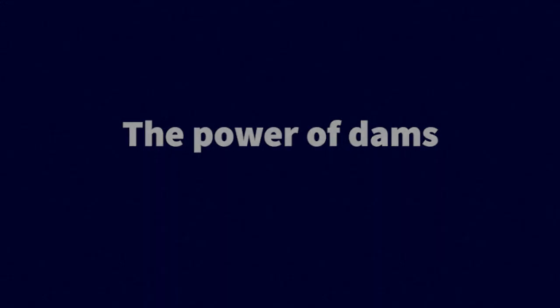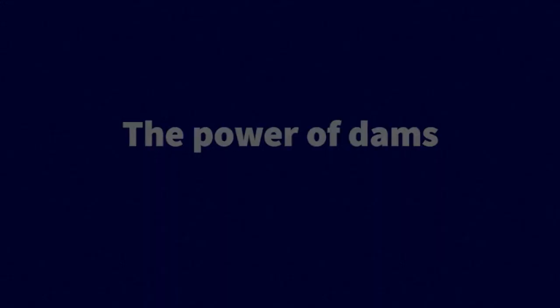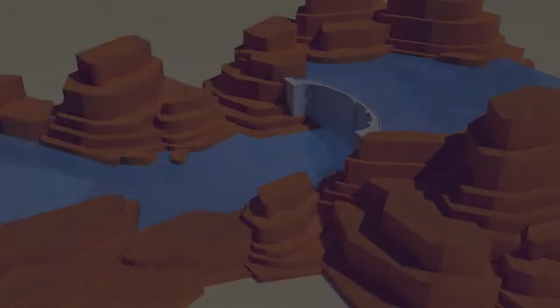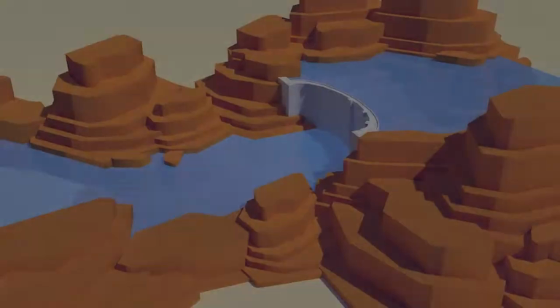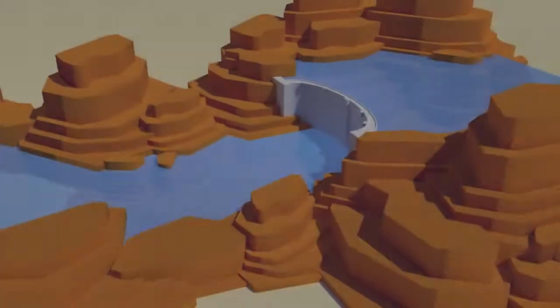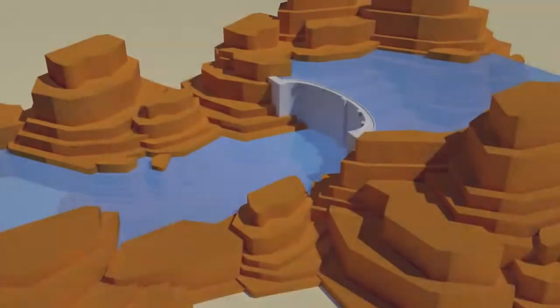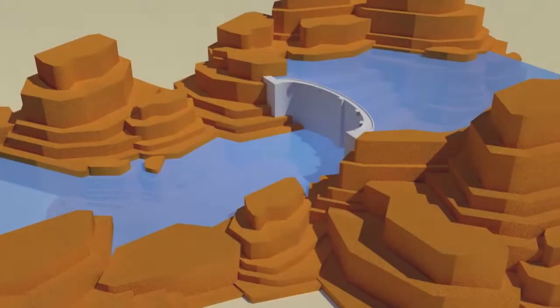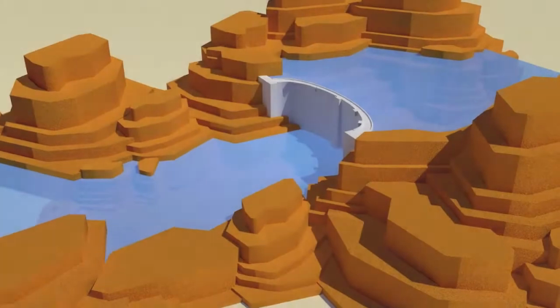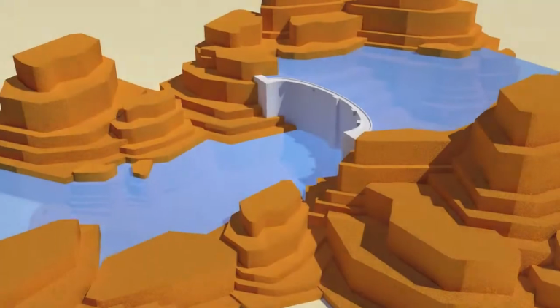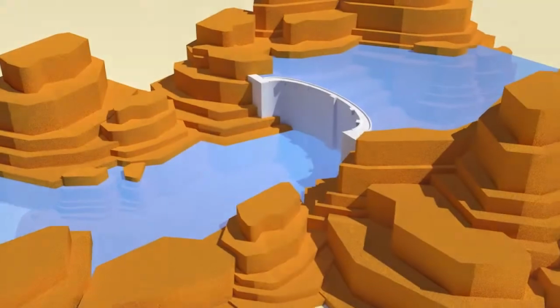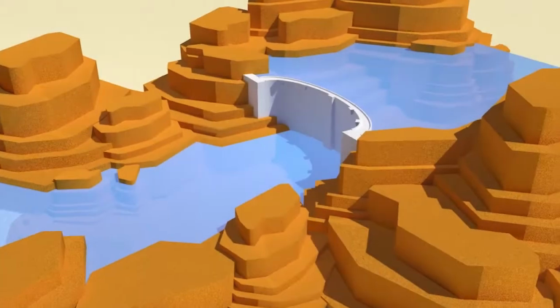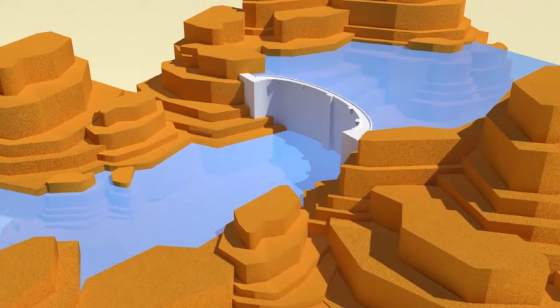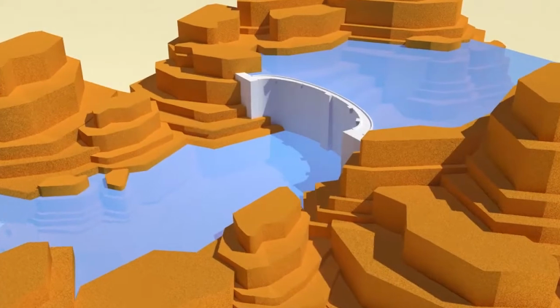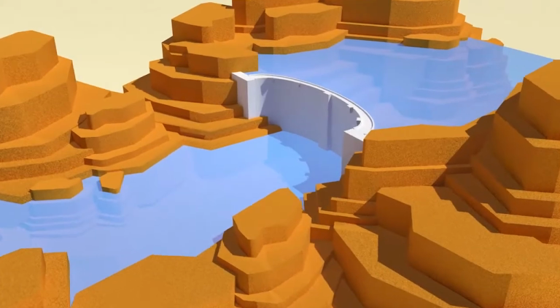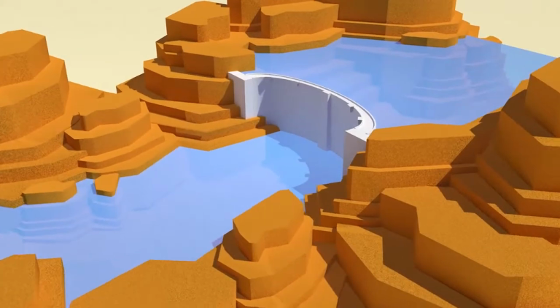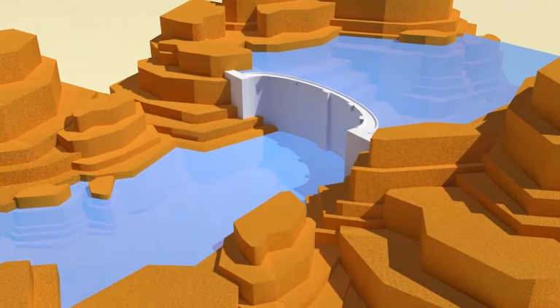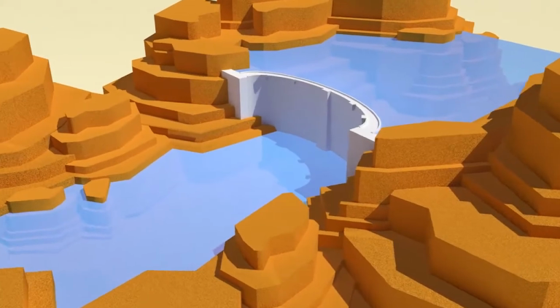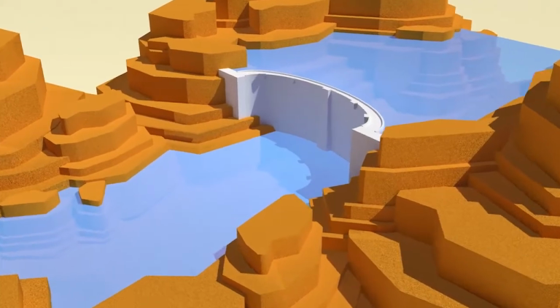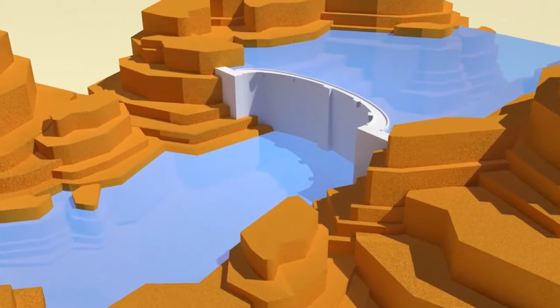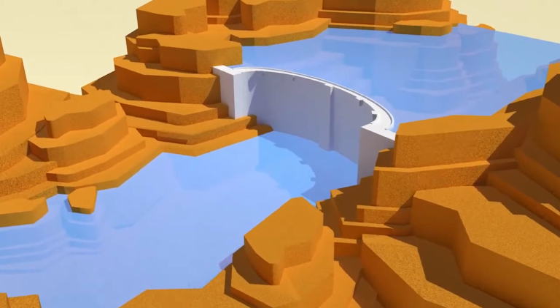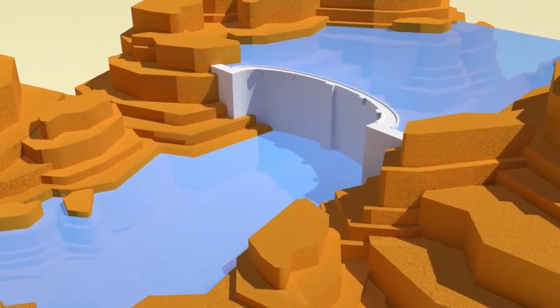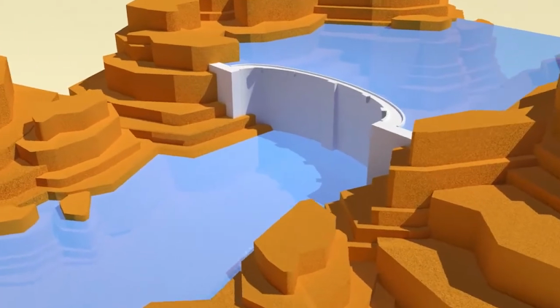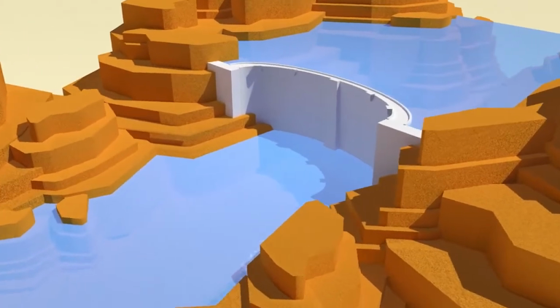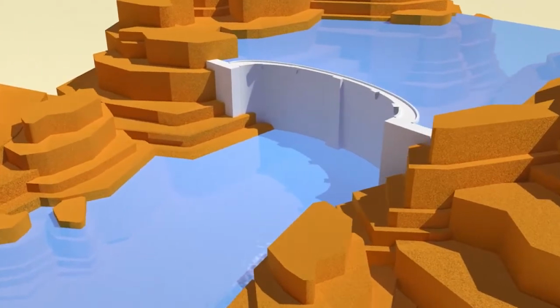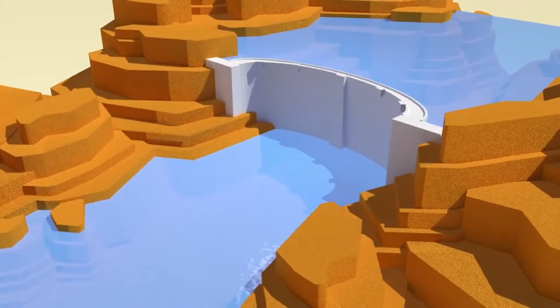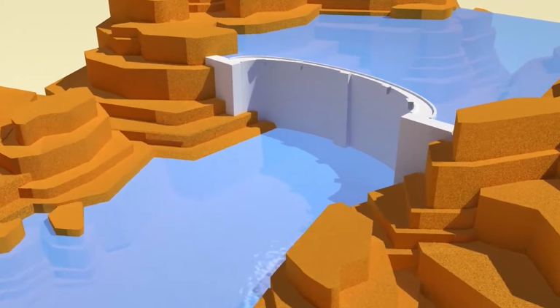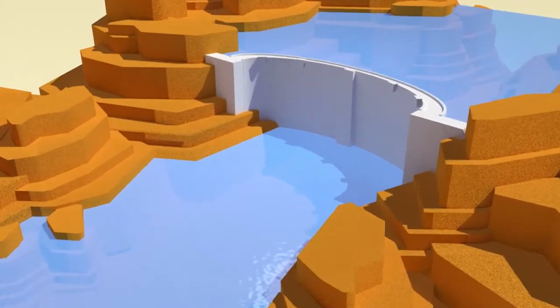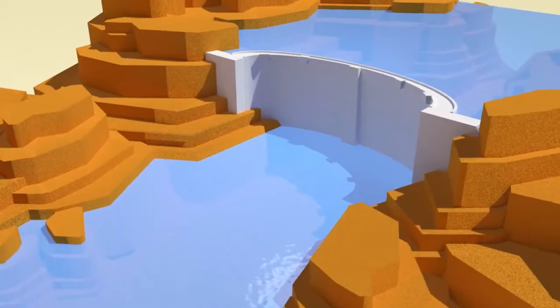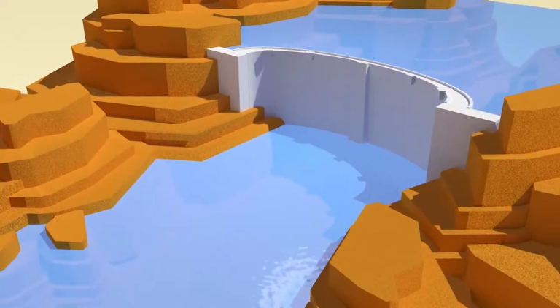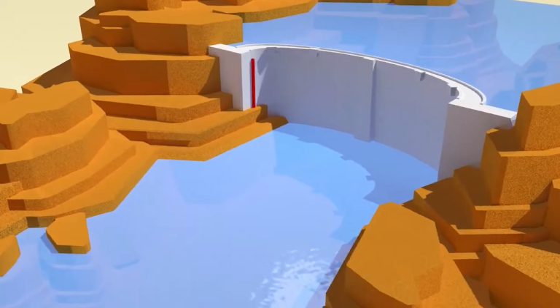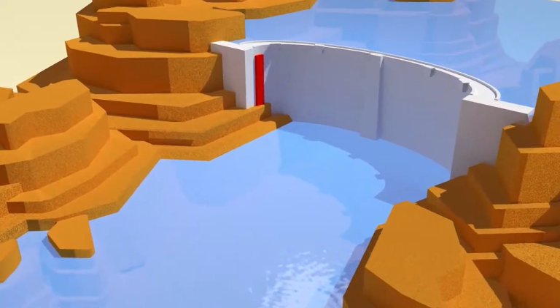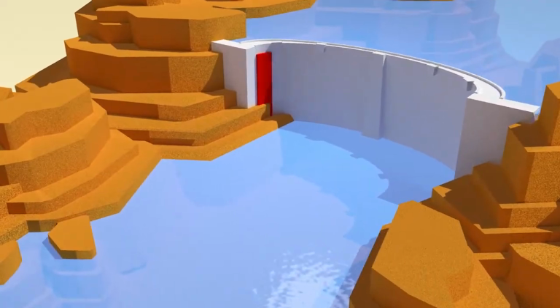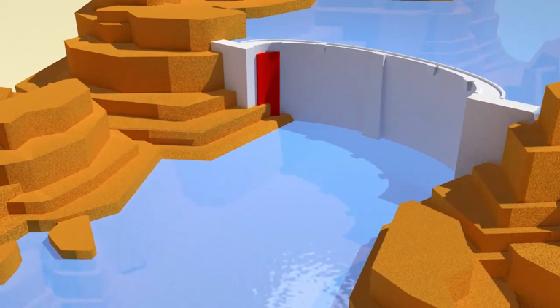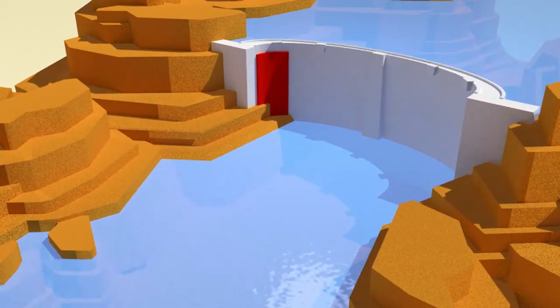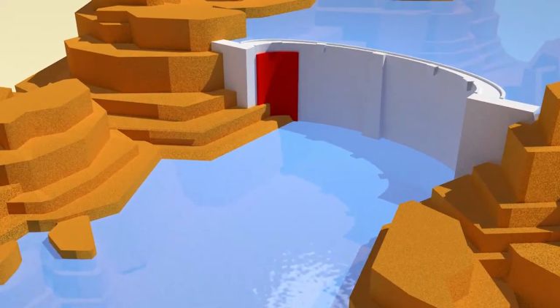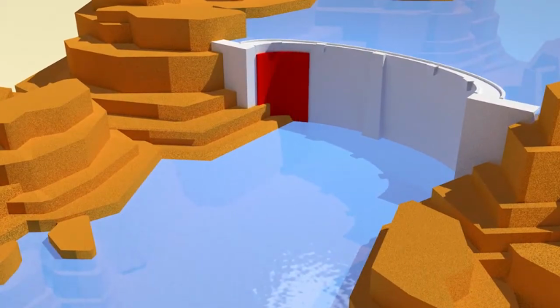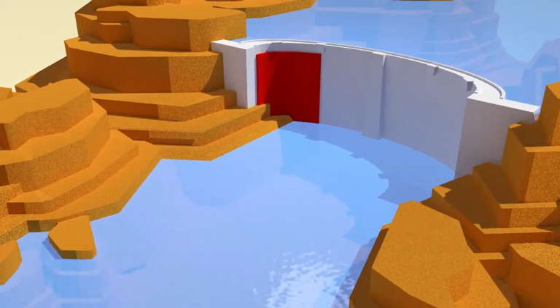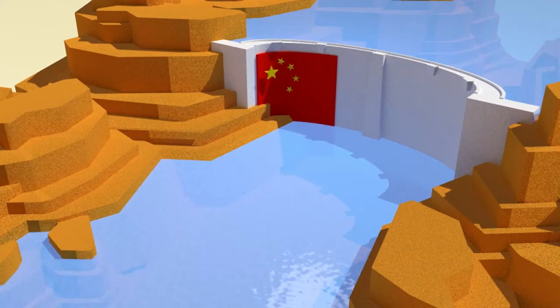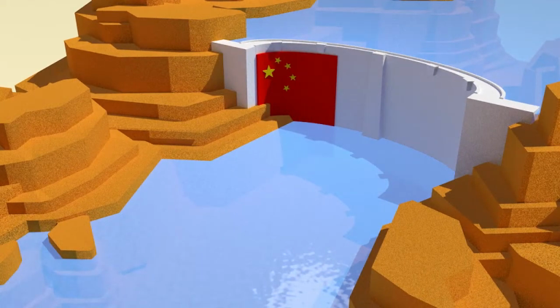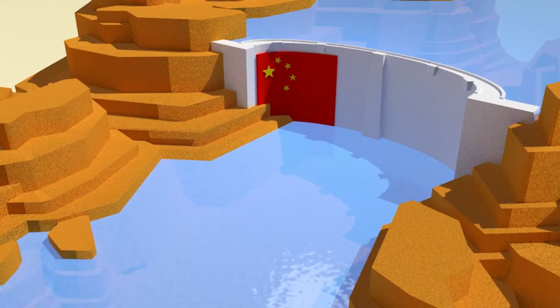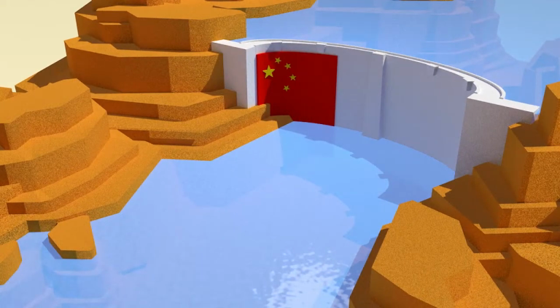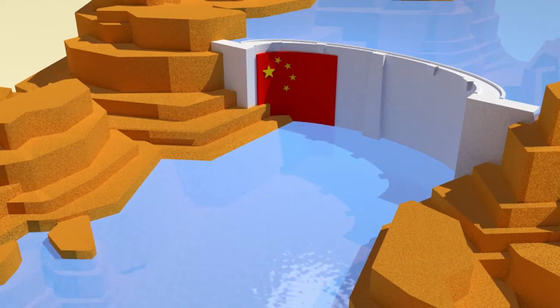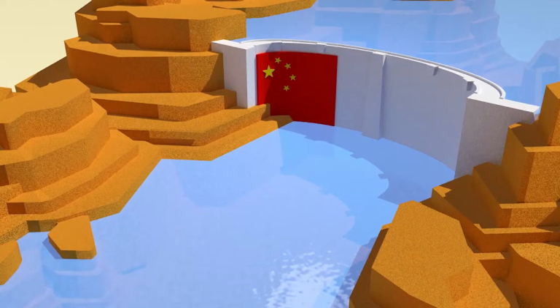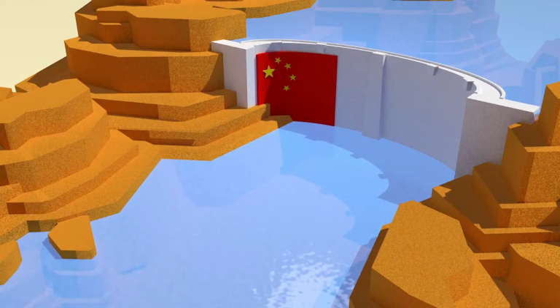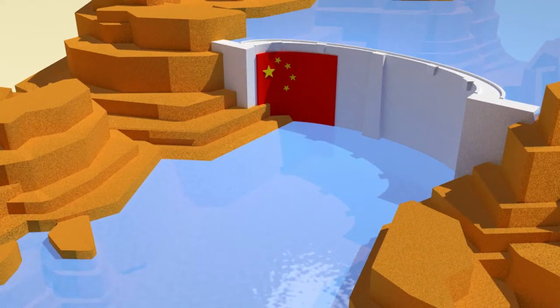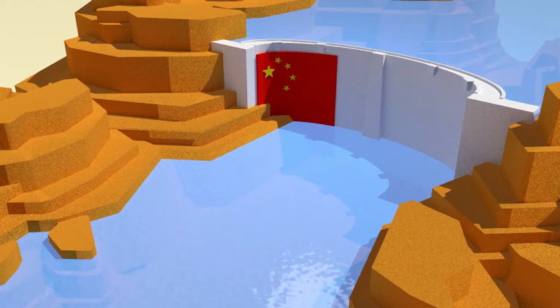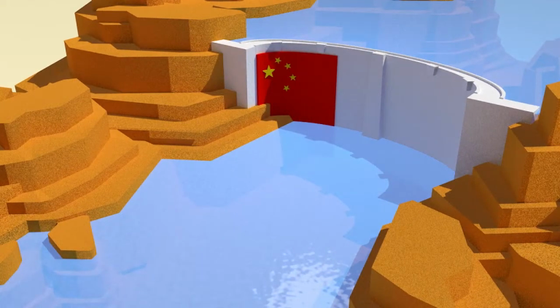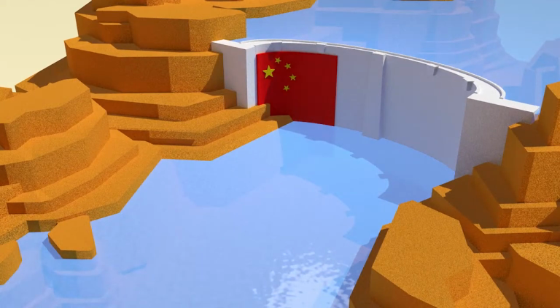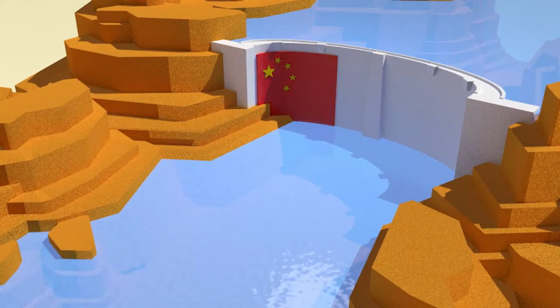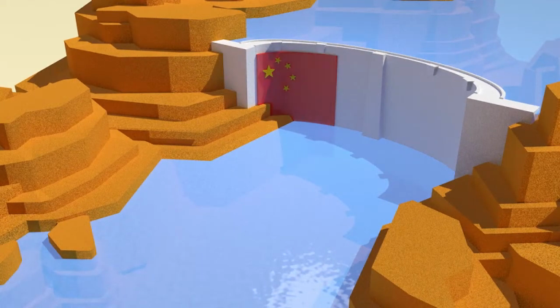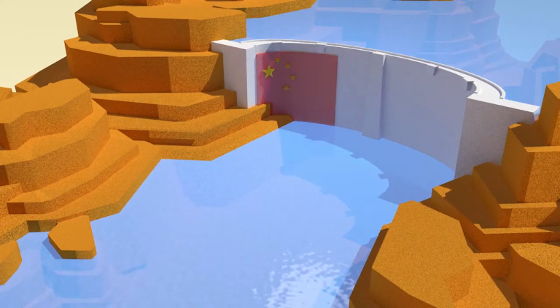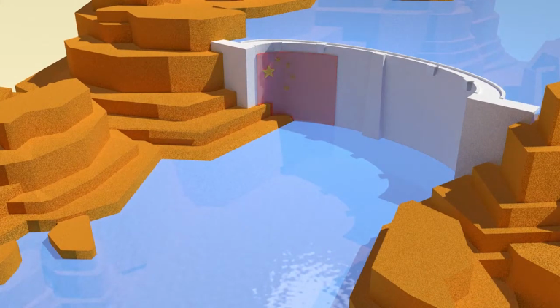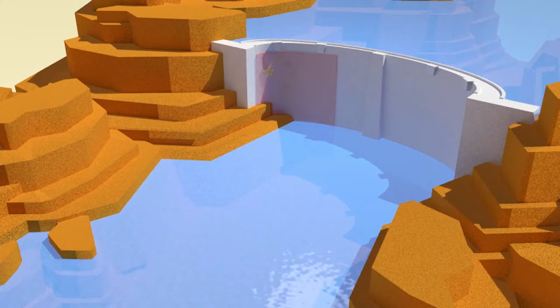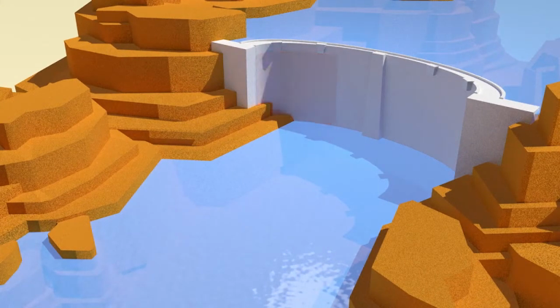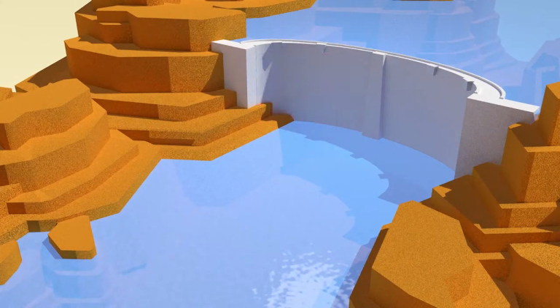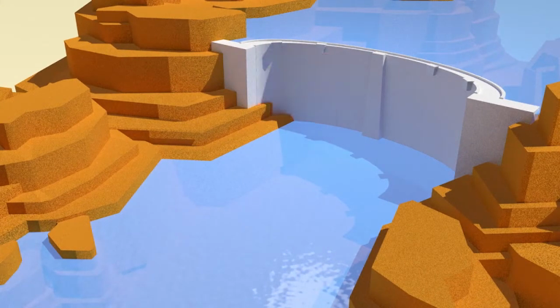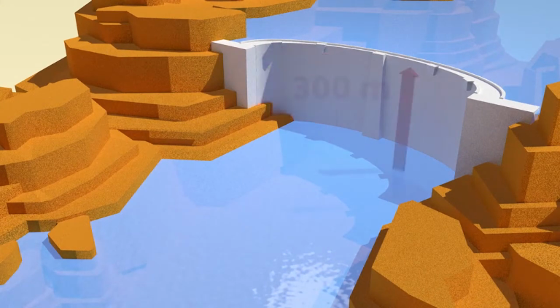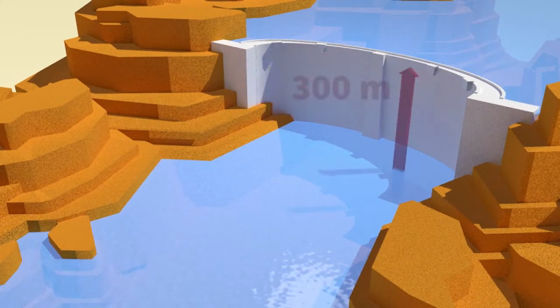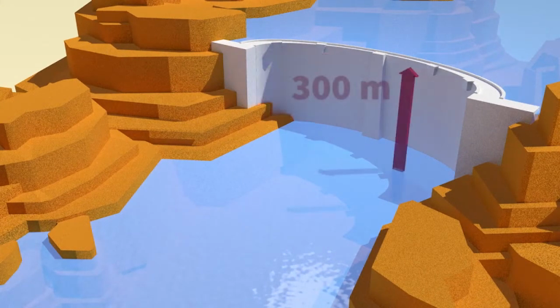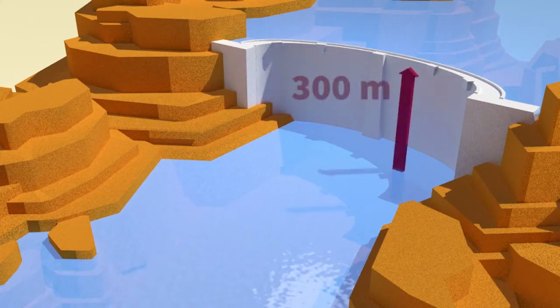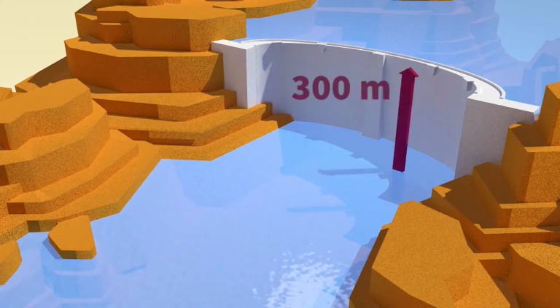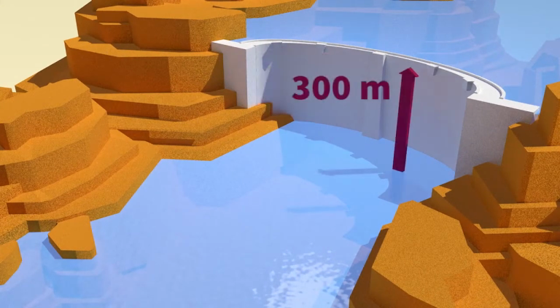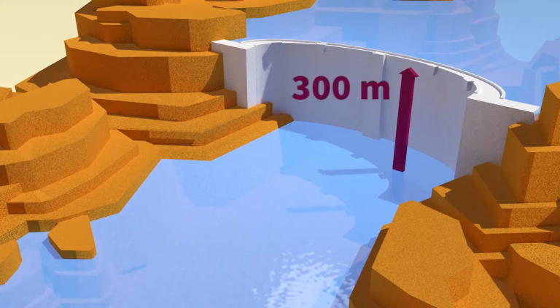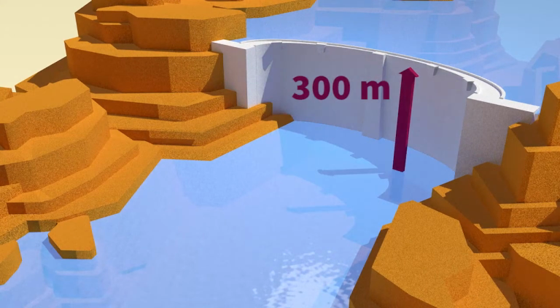There are over 60,000 major dams in the world, one third of them in China. Some are huge, over 300 meters high.